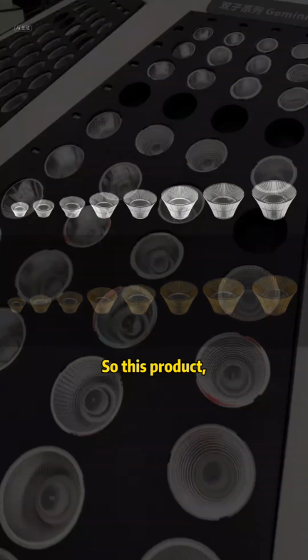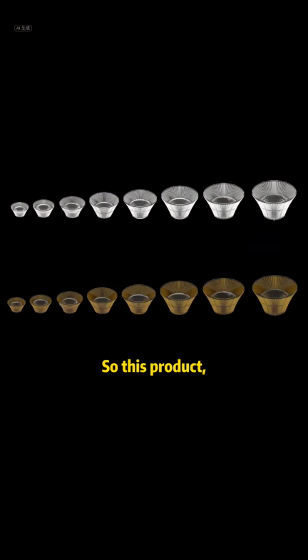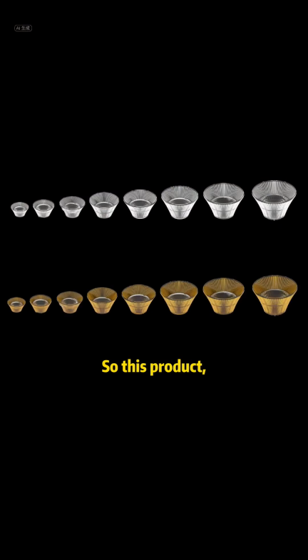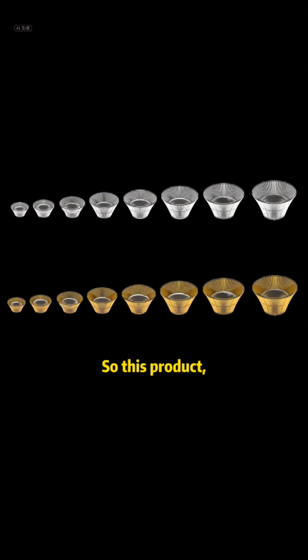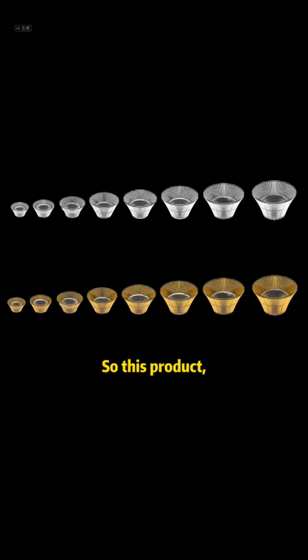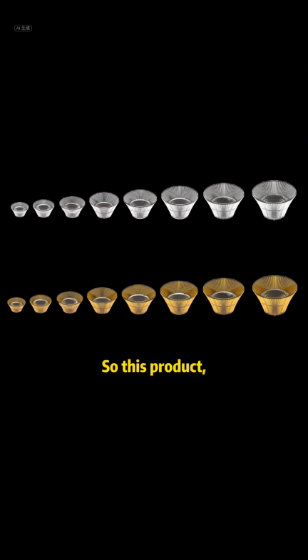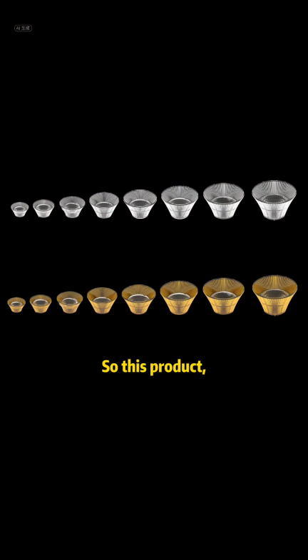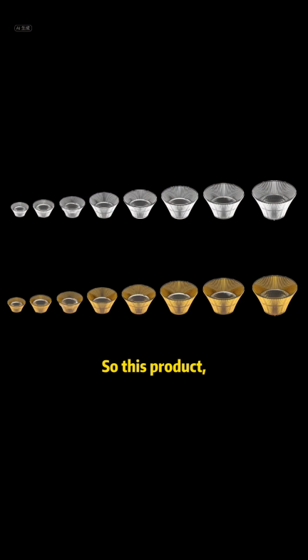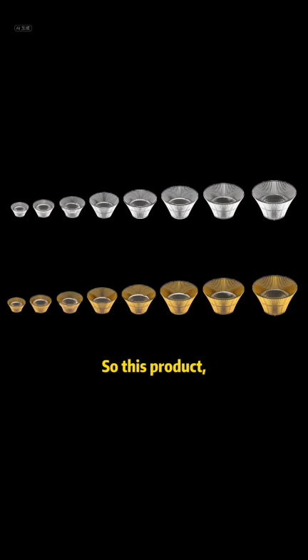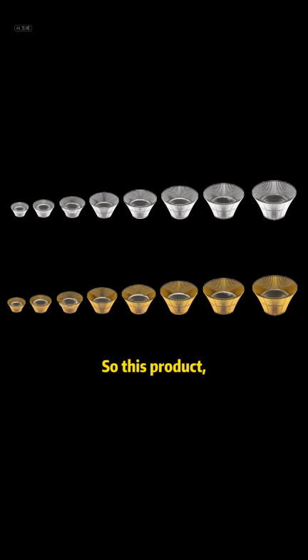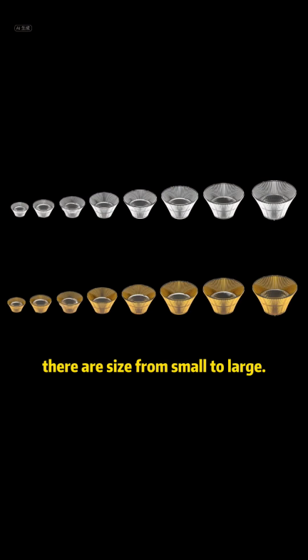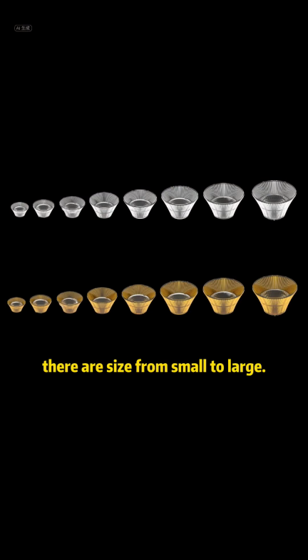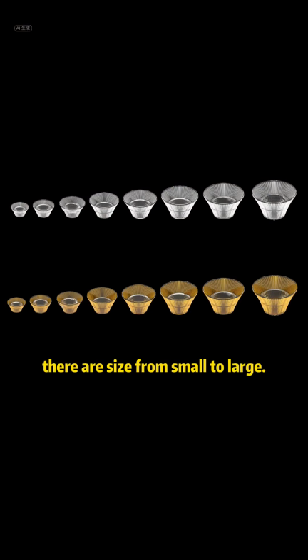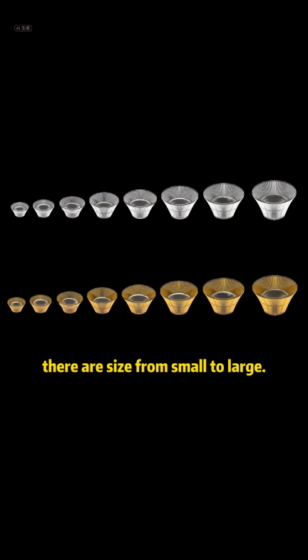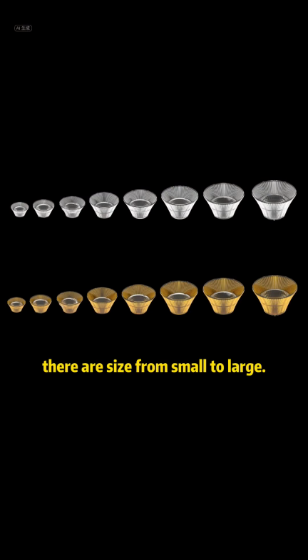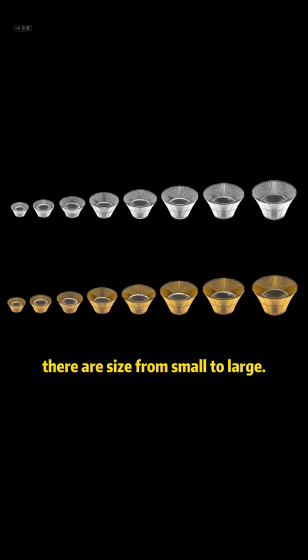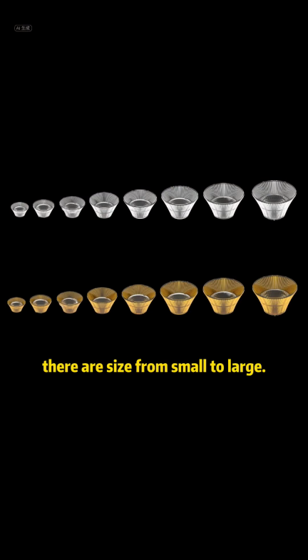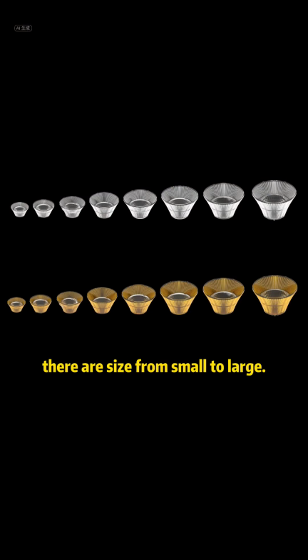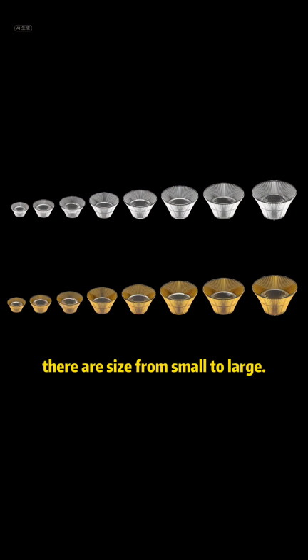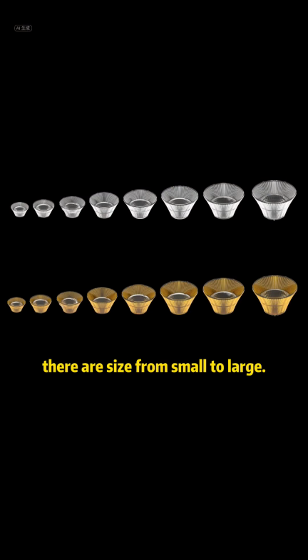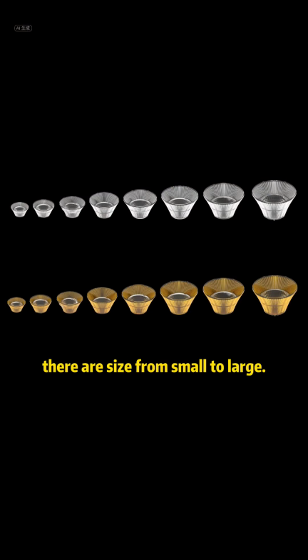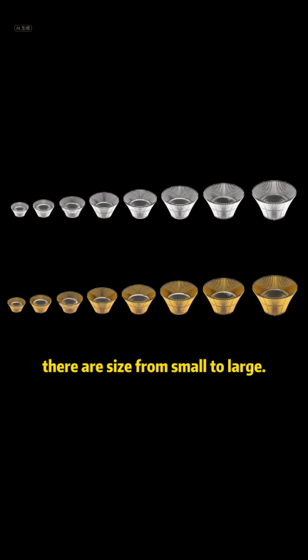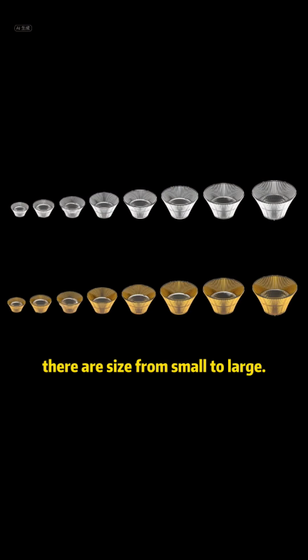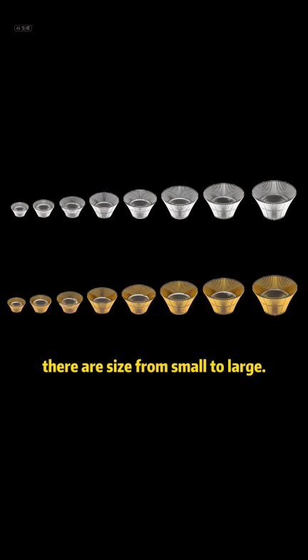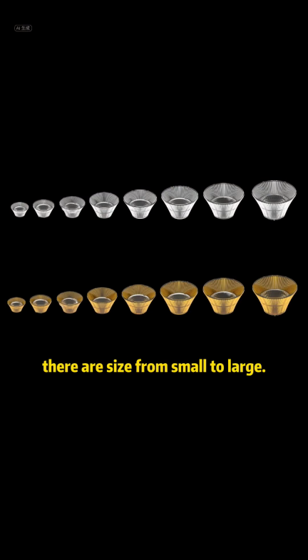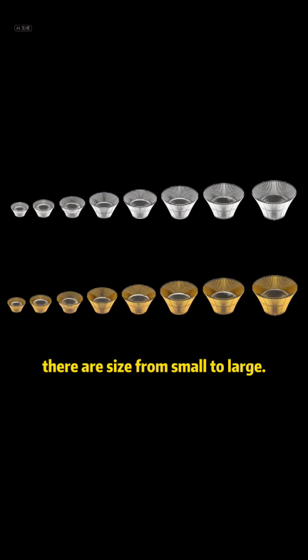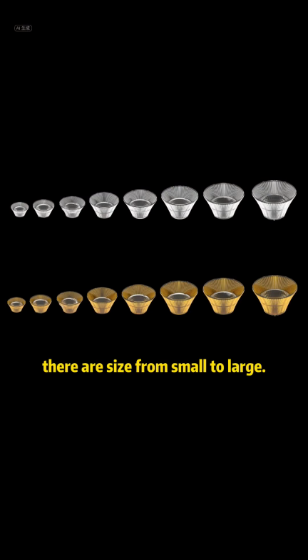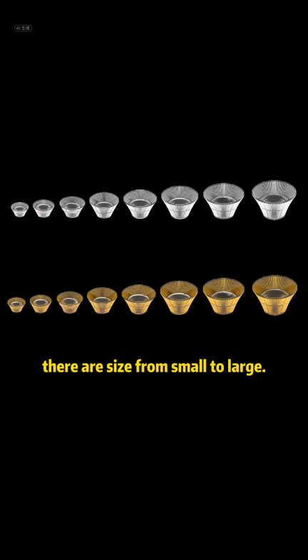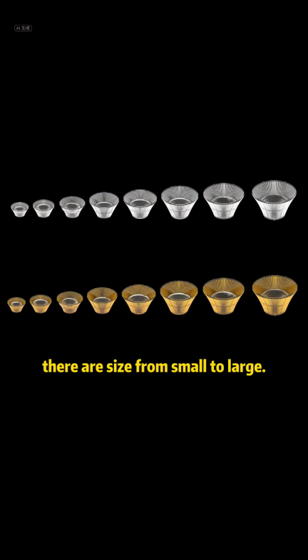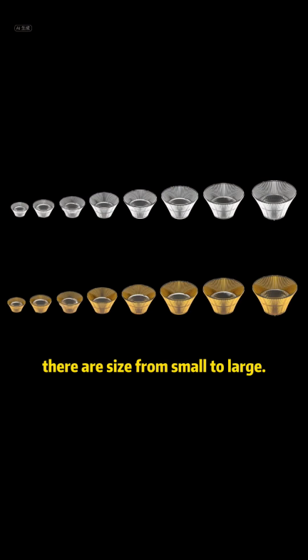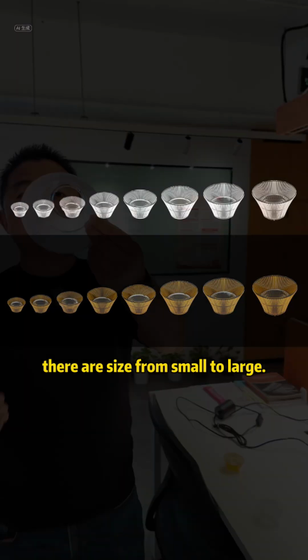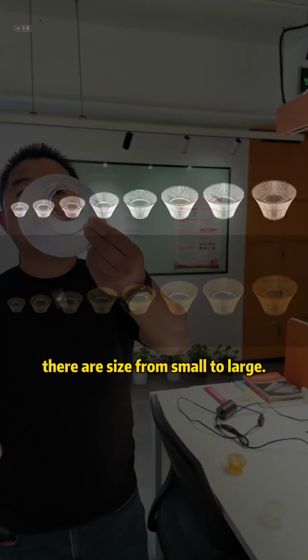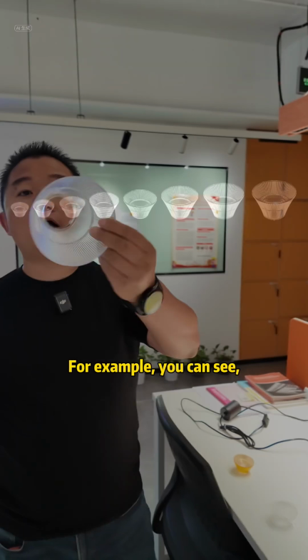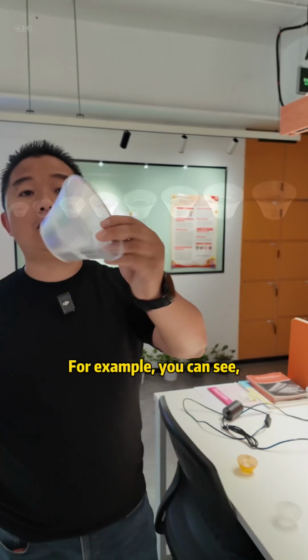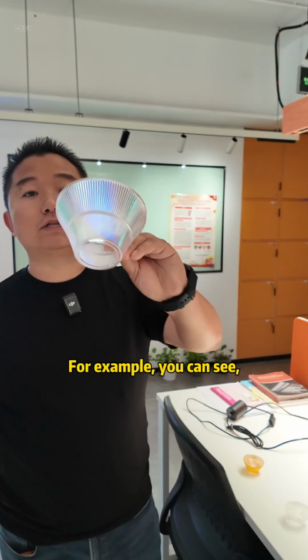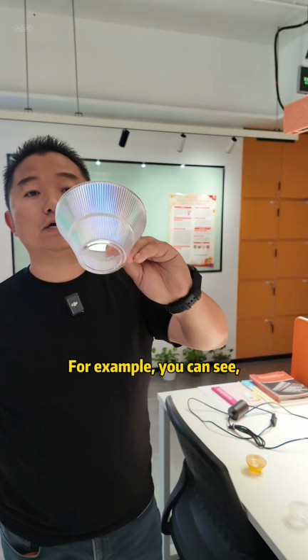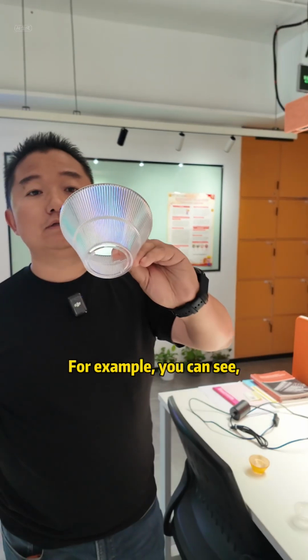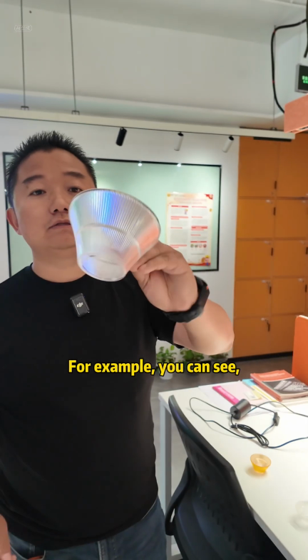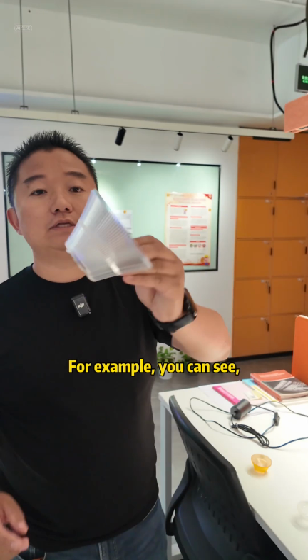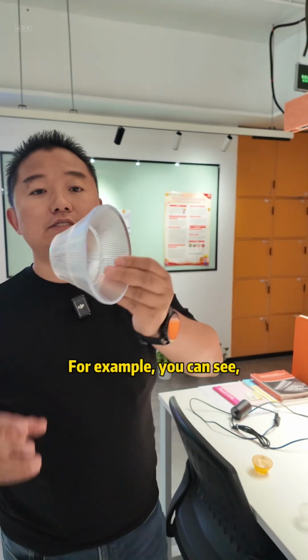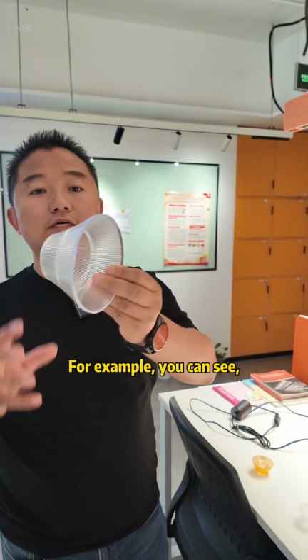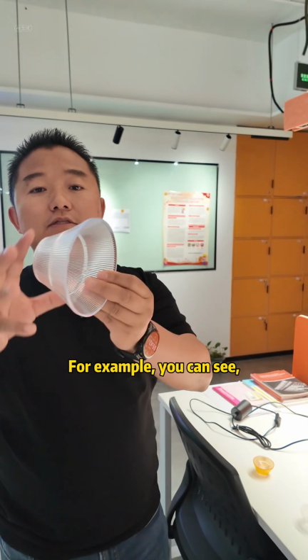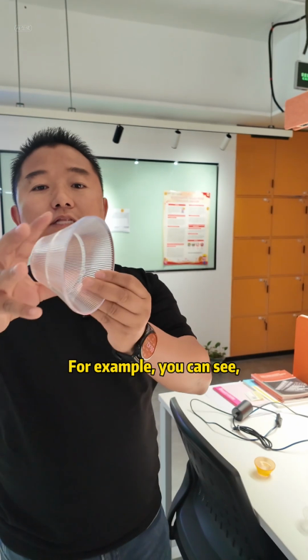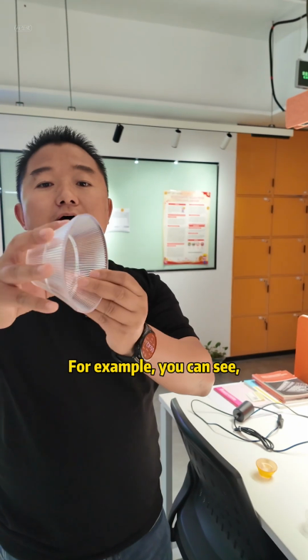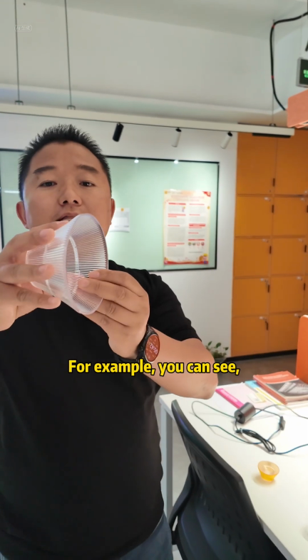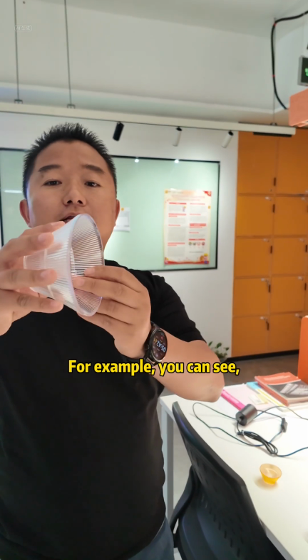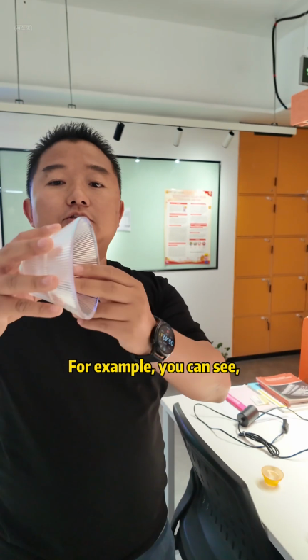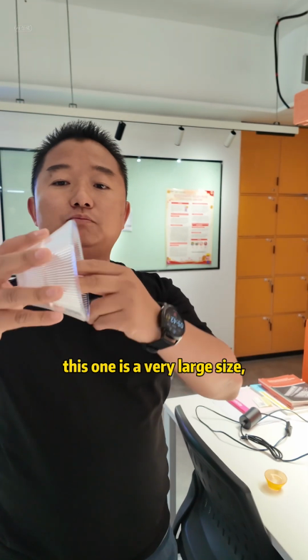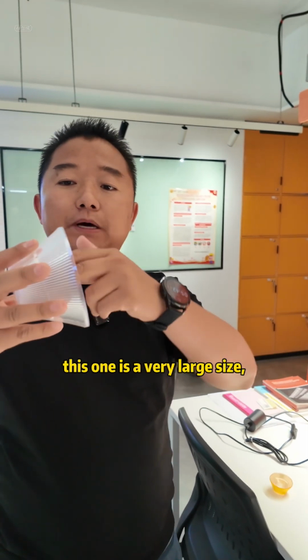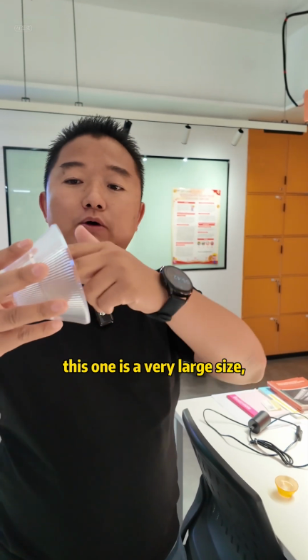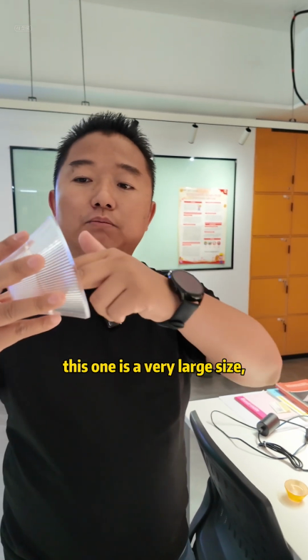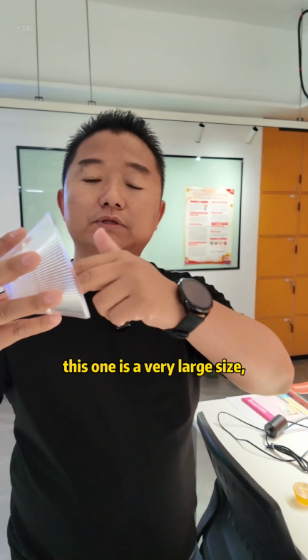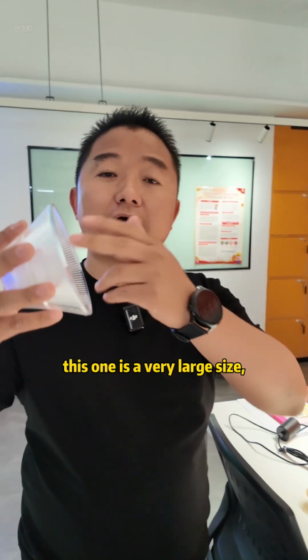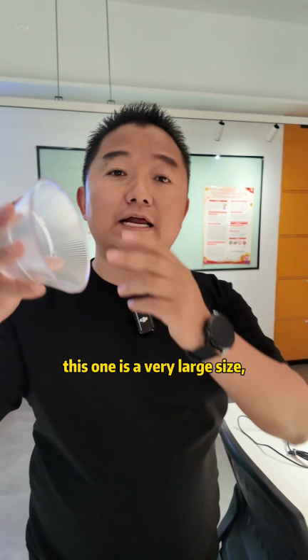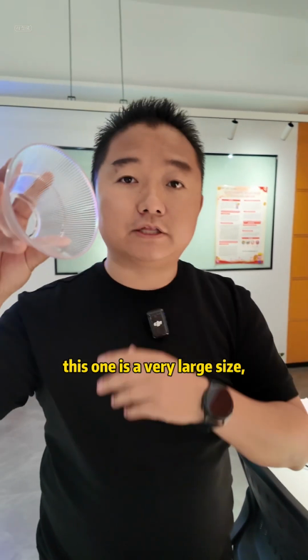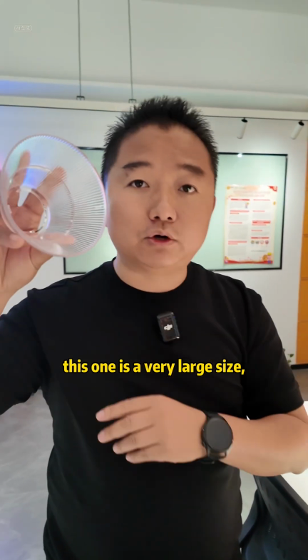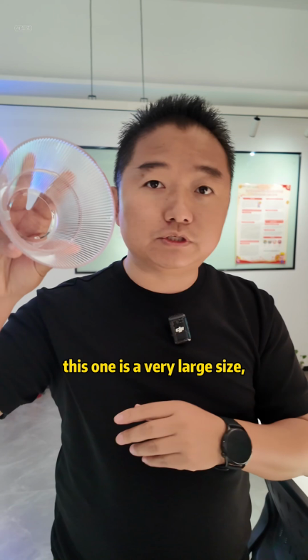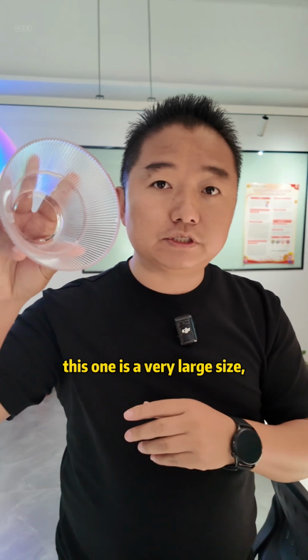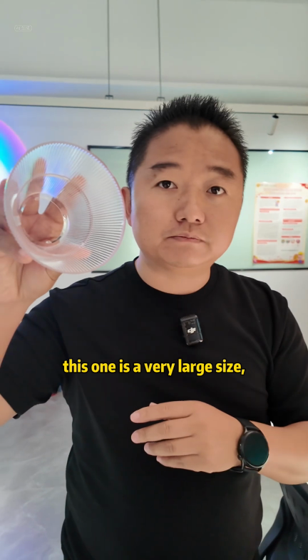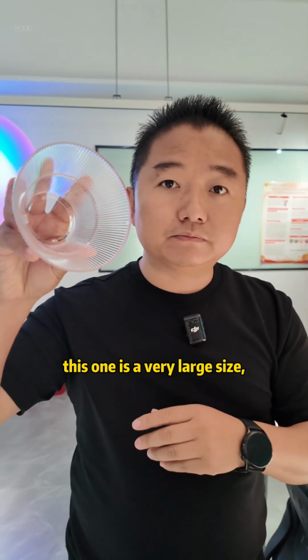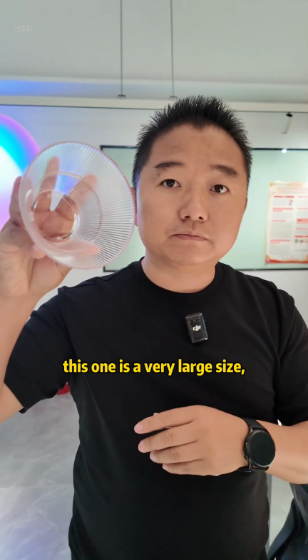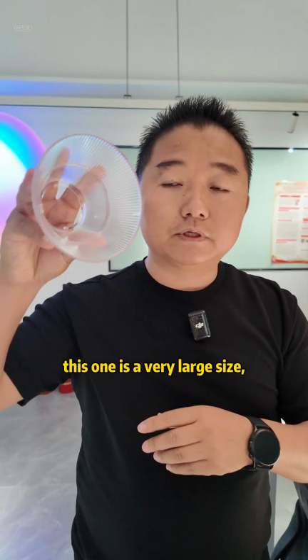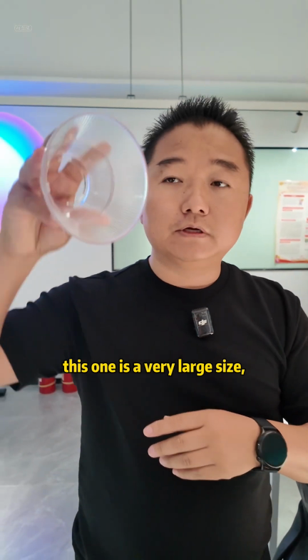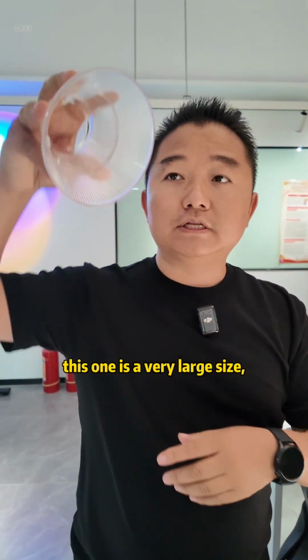So this product has sizes from small to large. For example, you can see this one is a very large size.